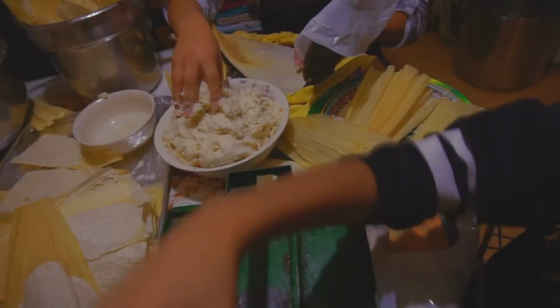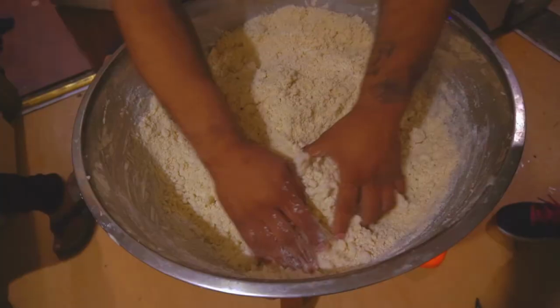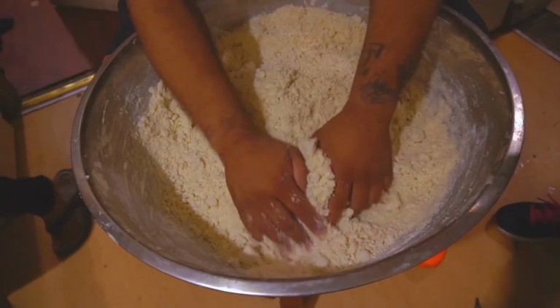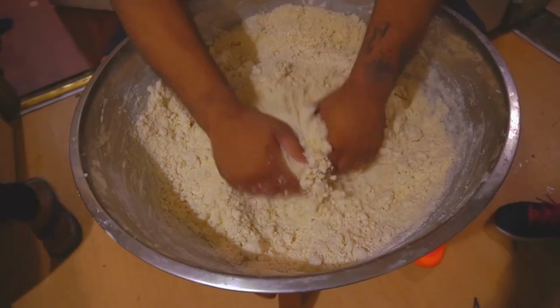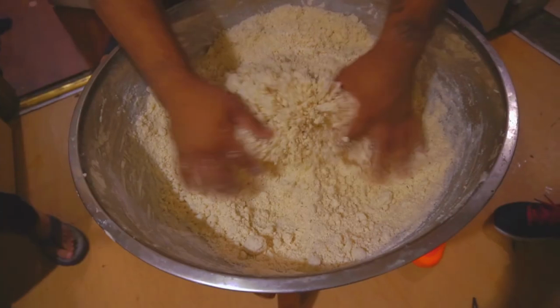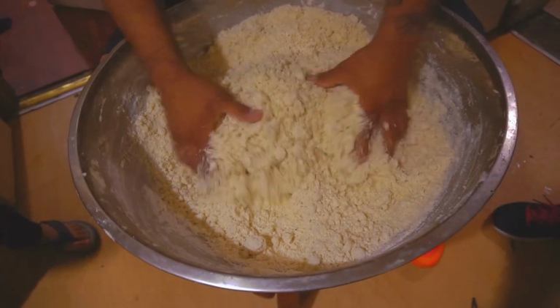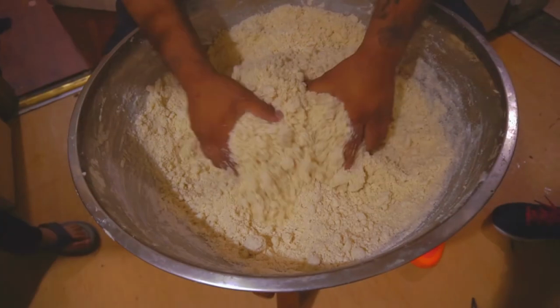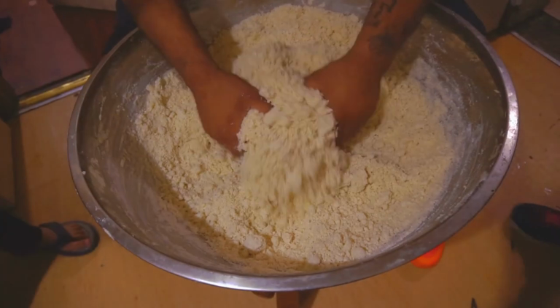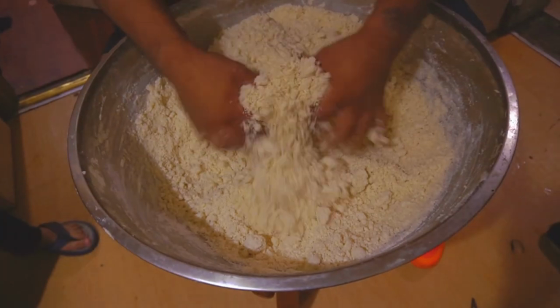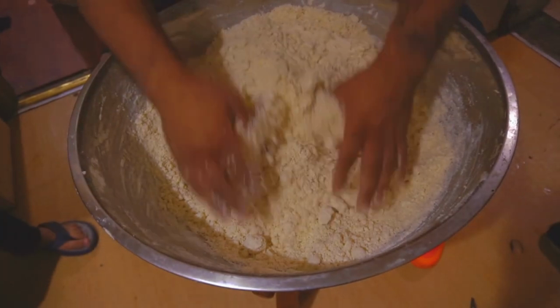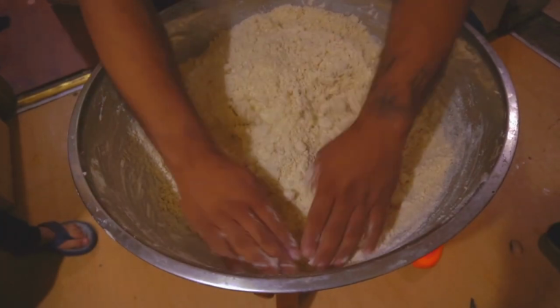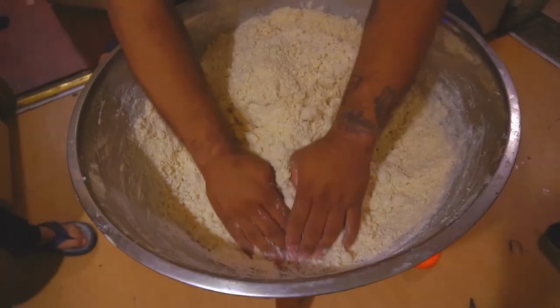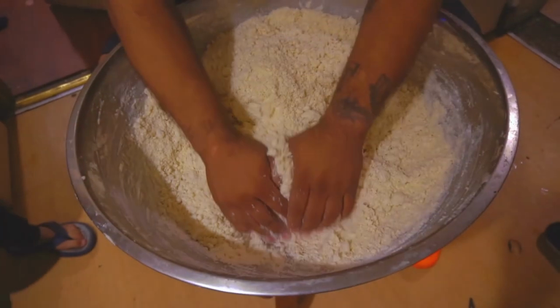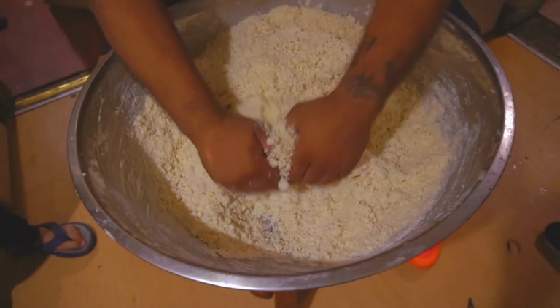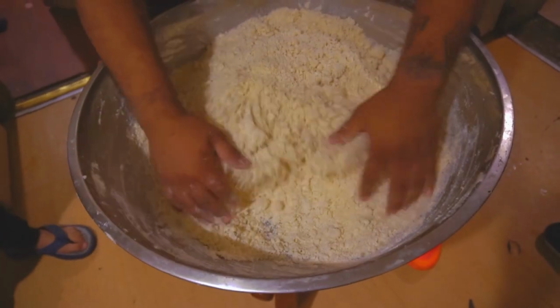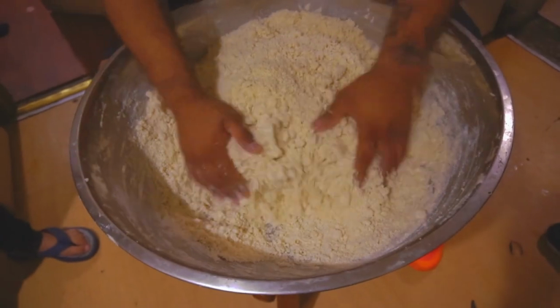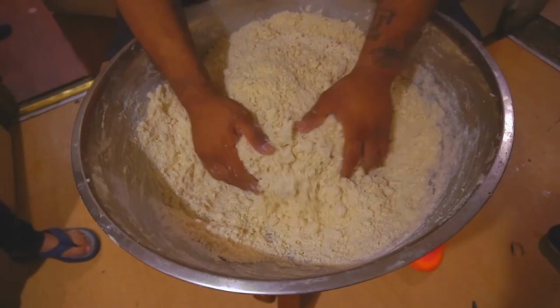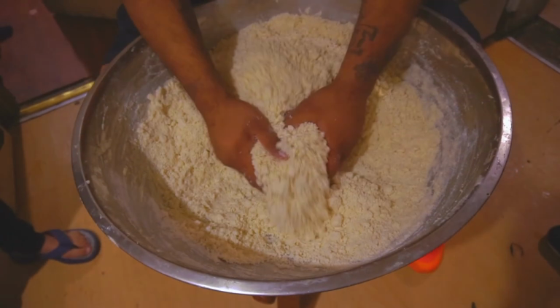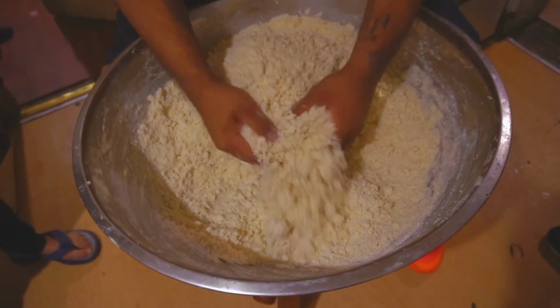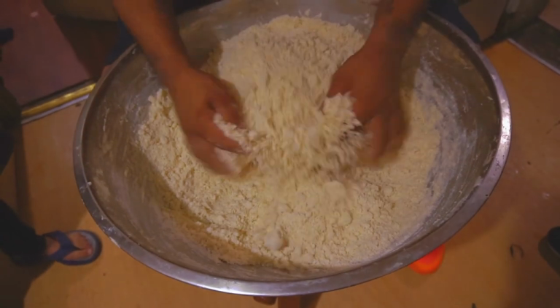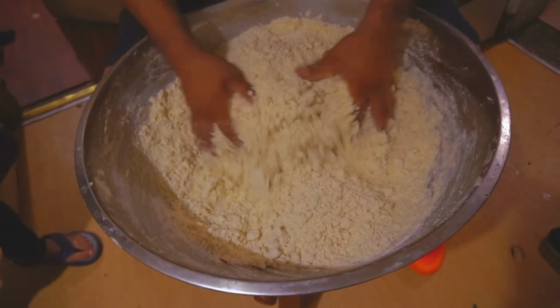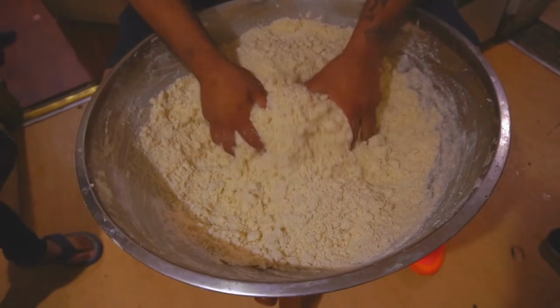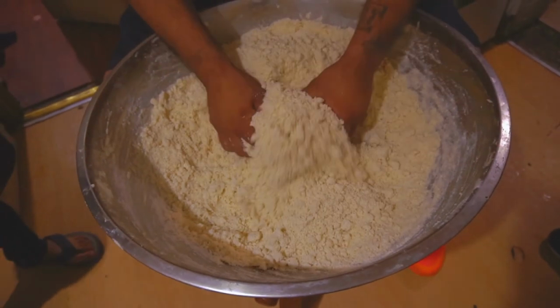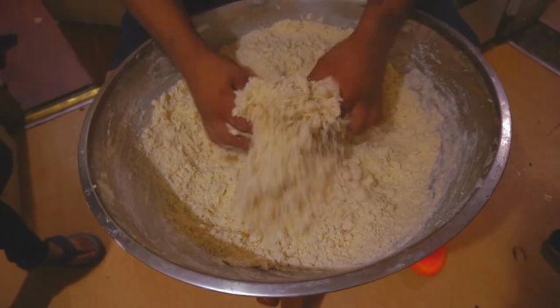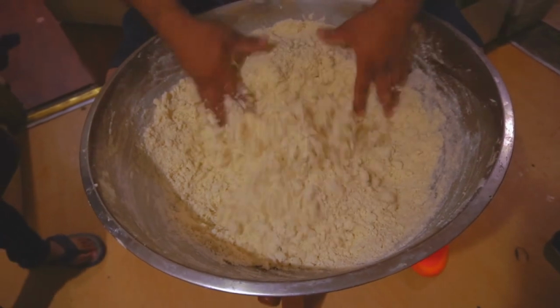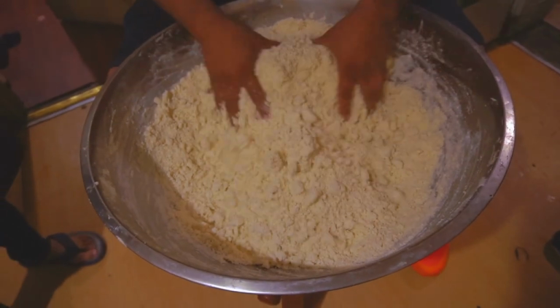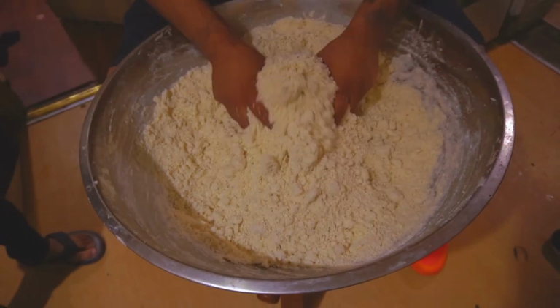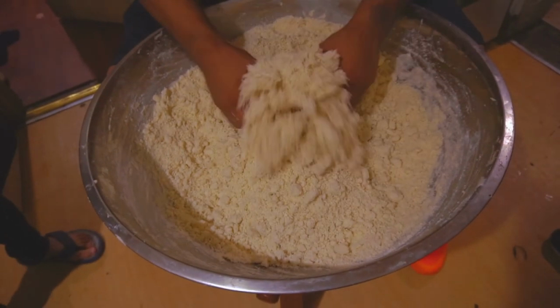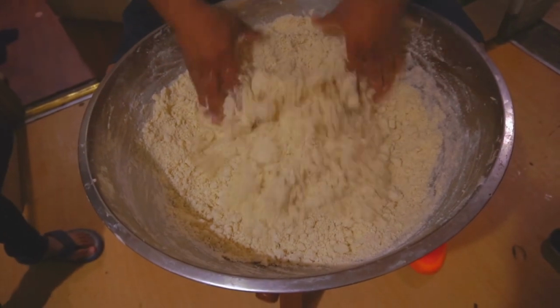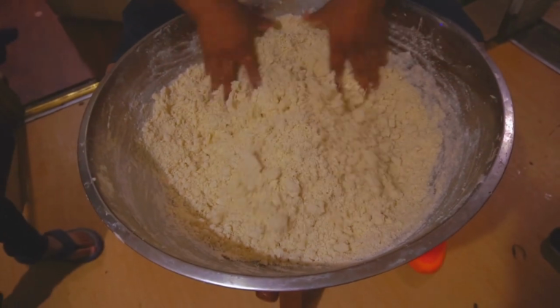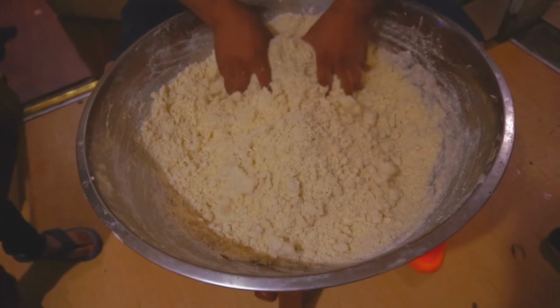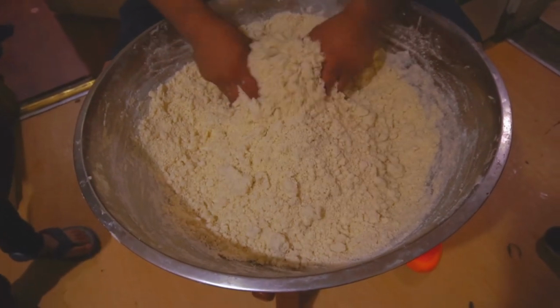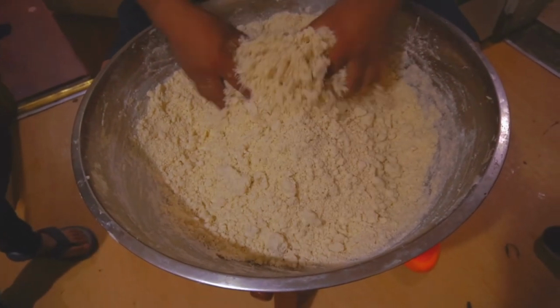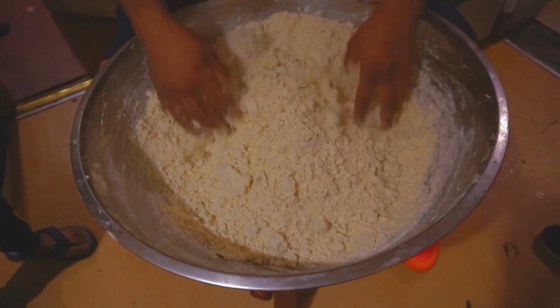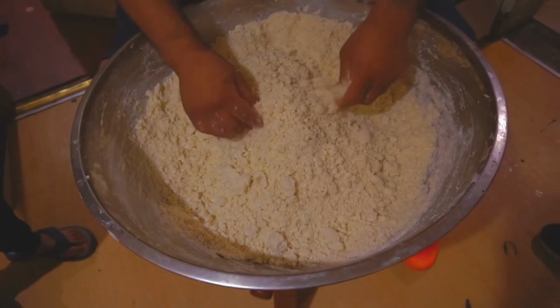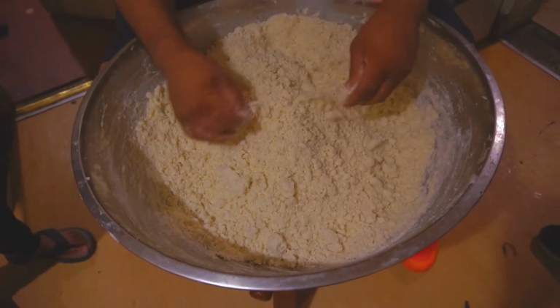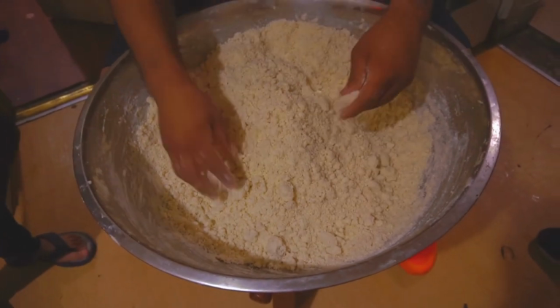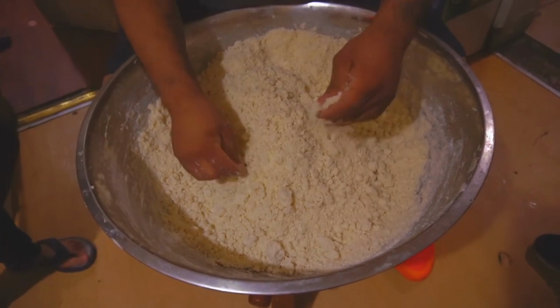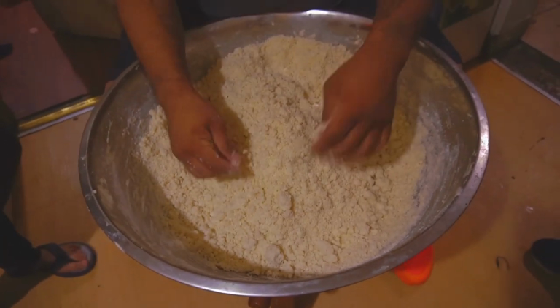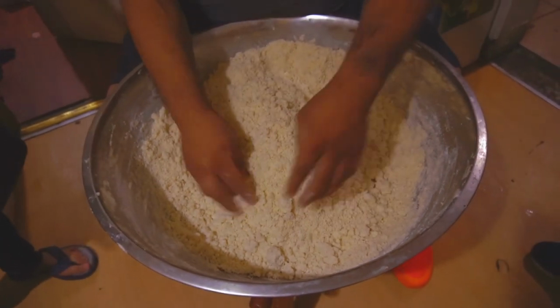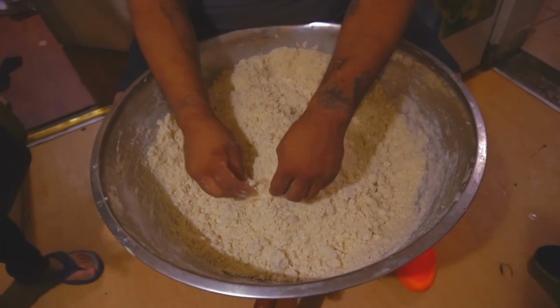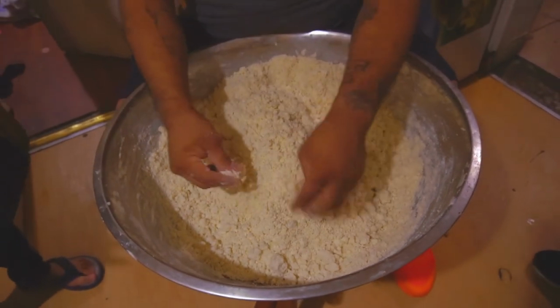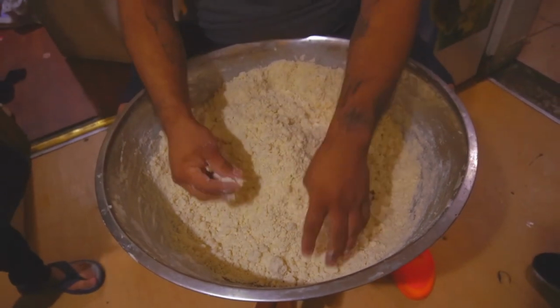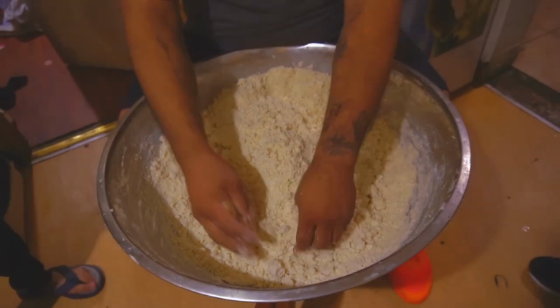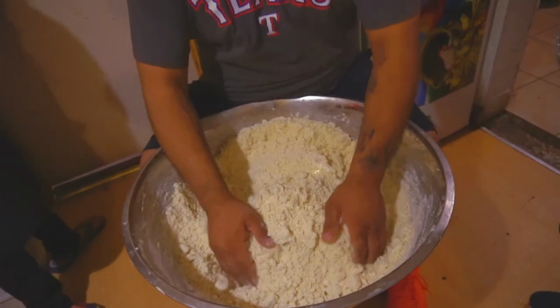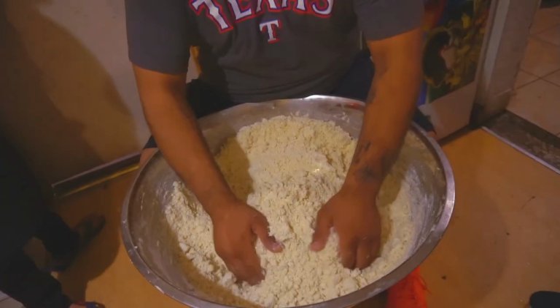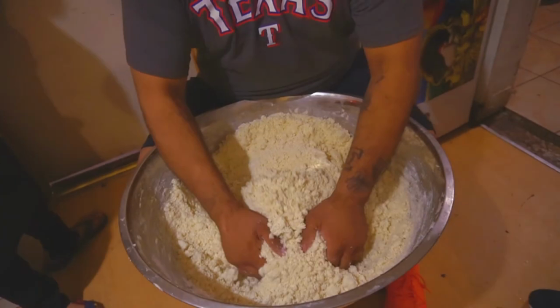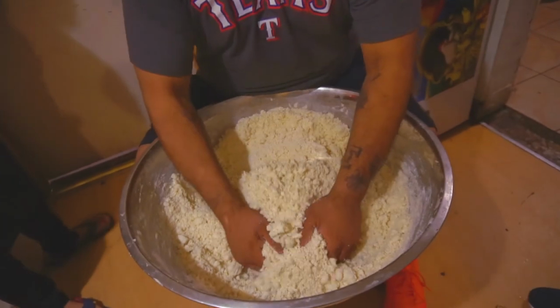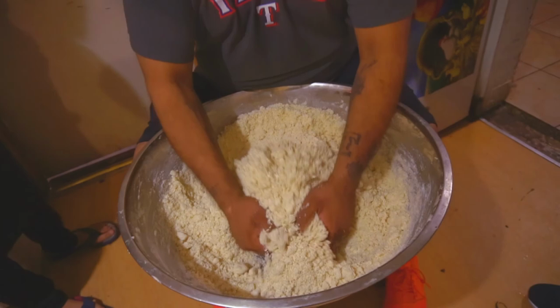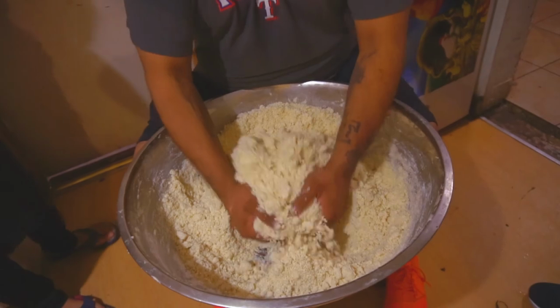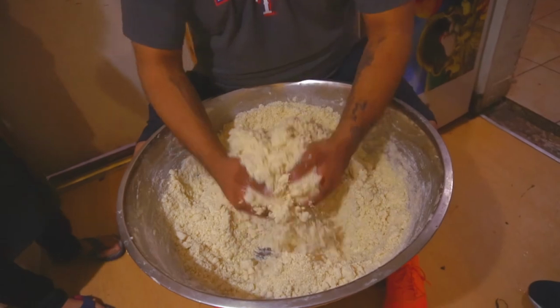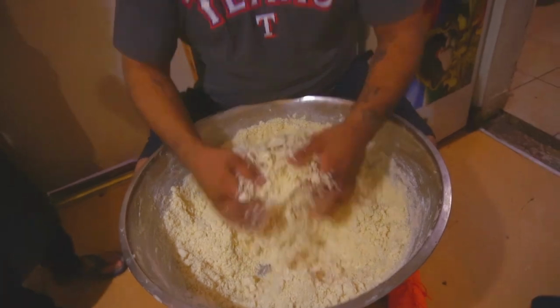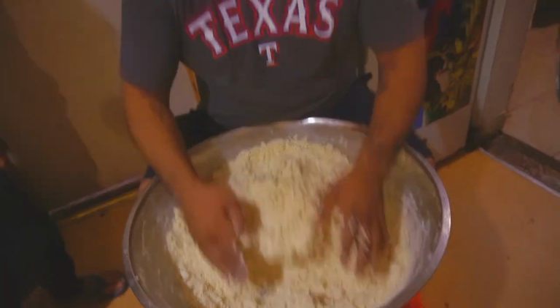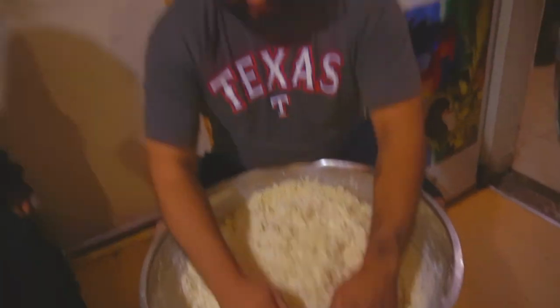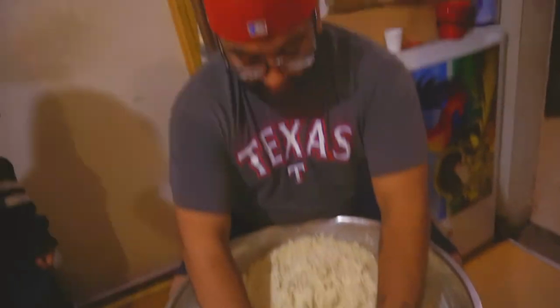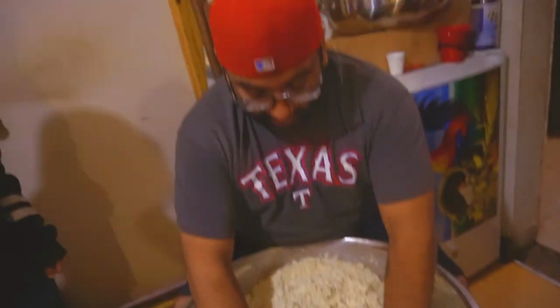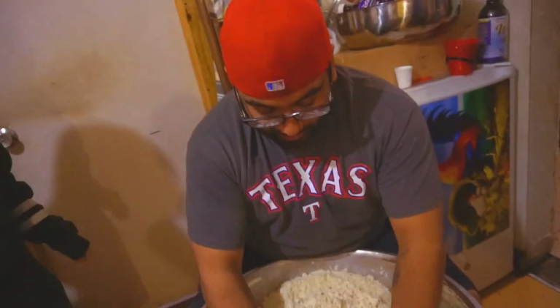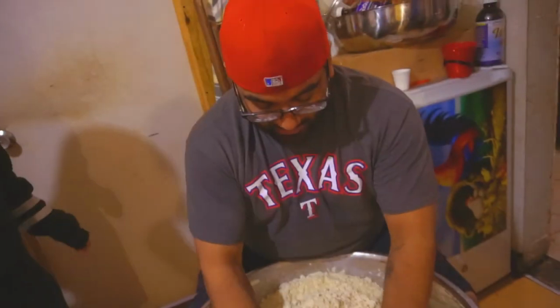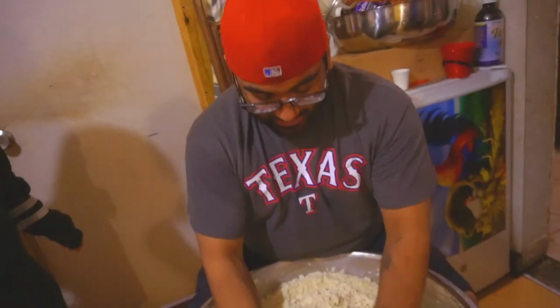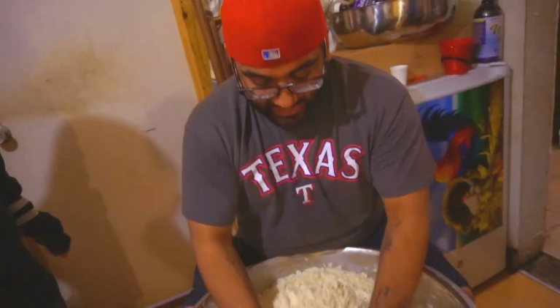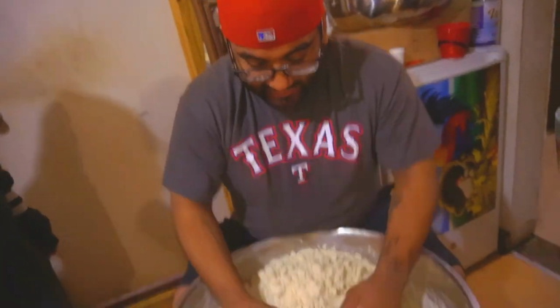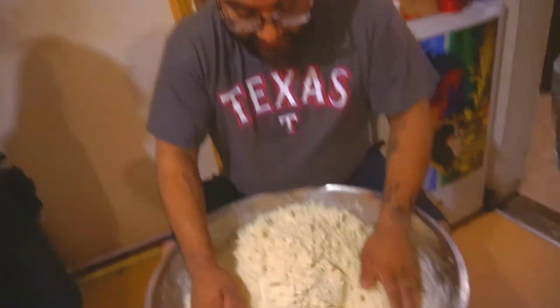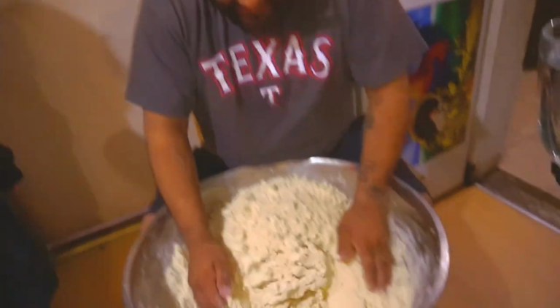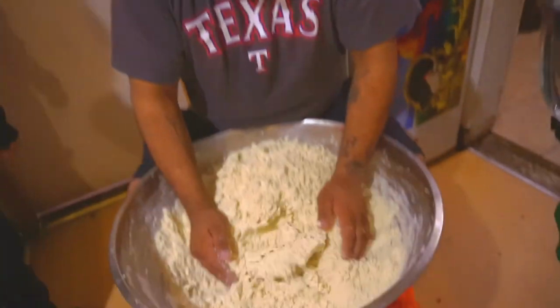I'm going to show you how to do this. This is the masa. You got to break it up. Put some muscle into it, man. Put your all into it.